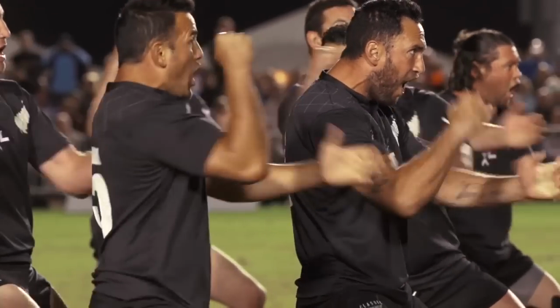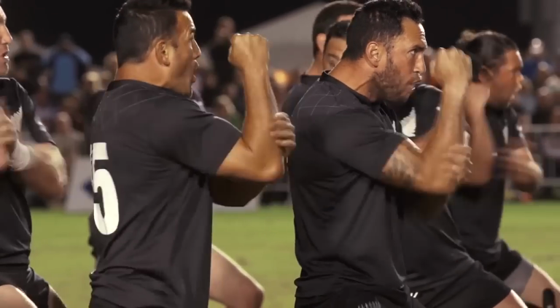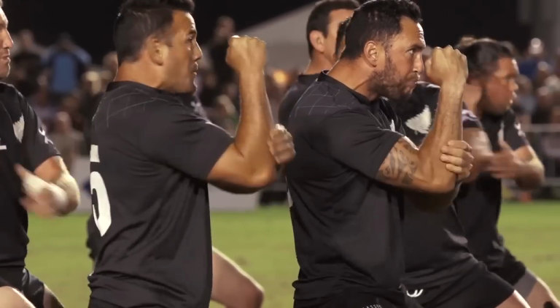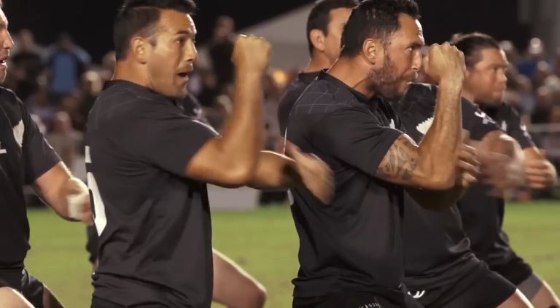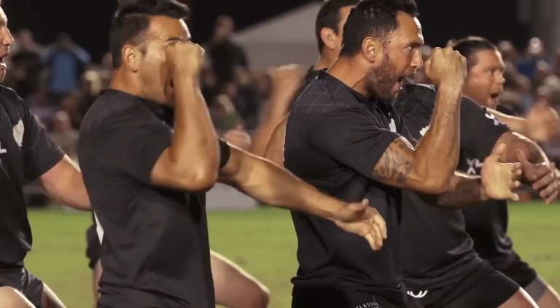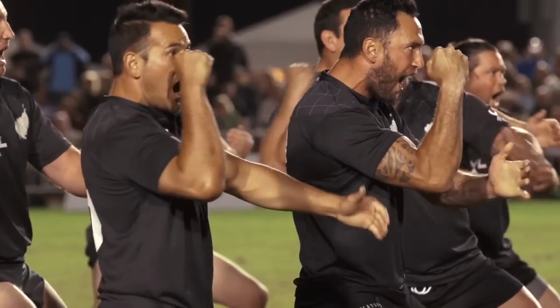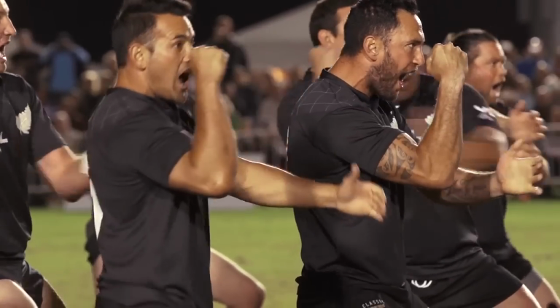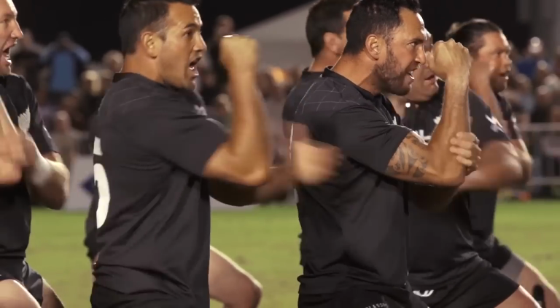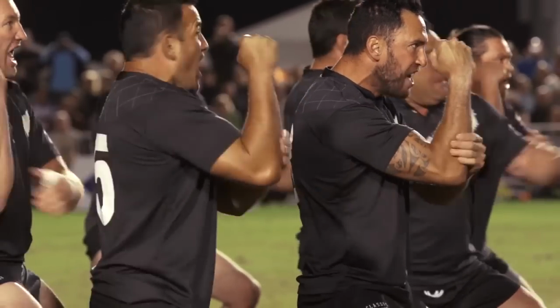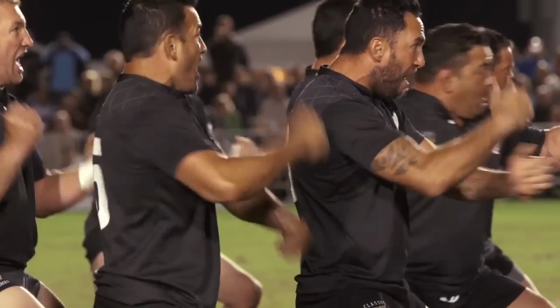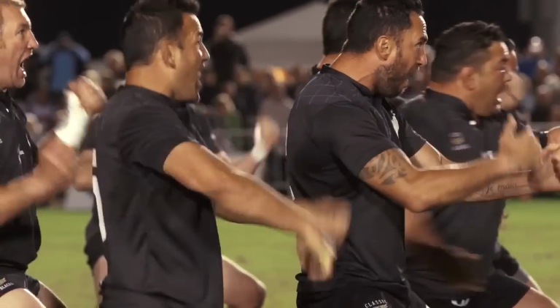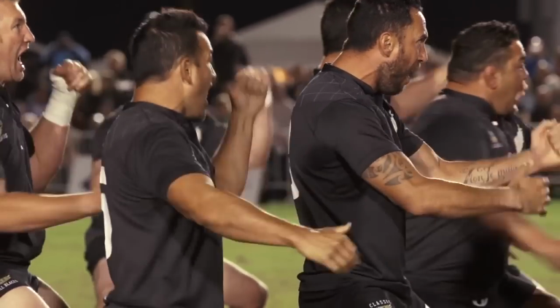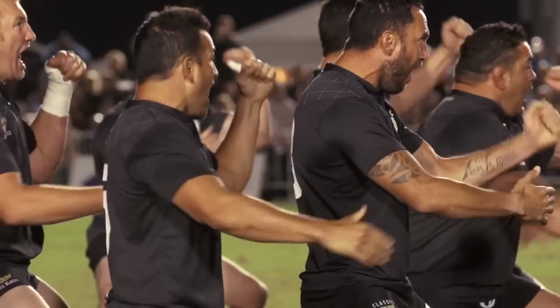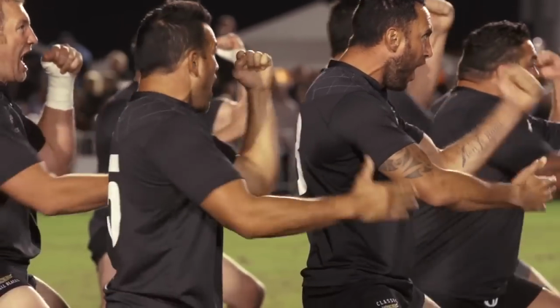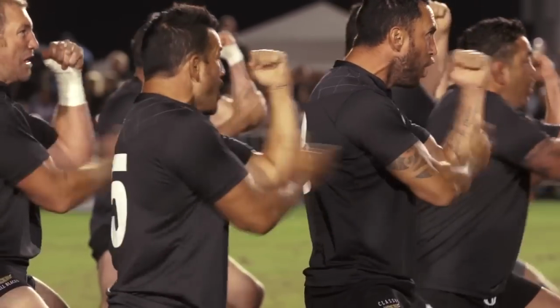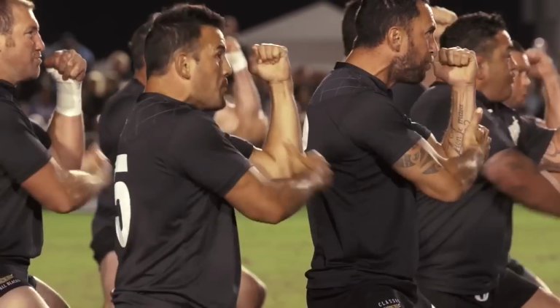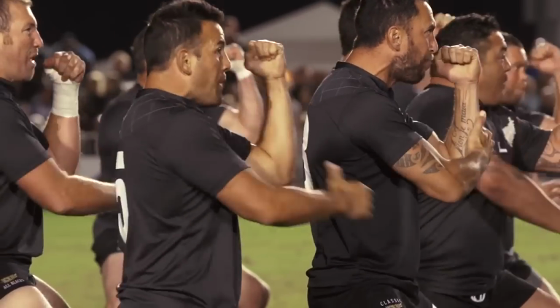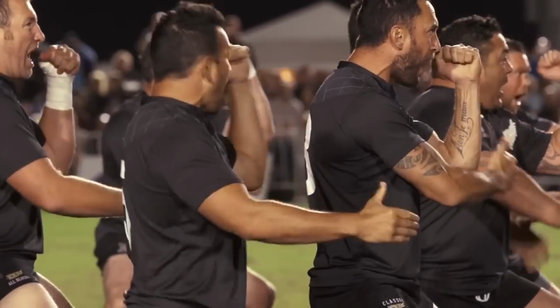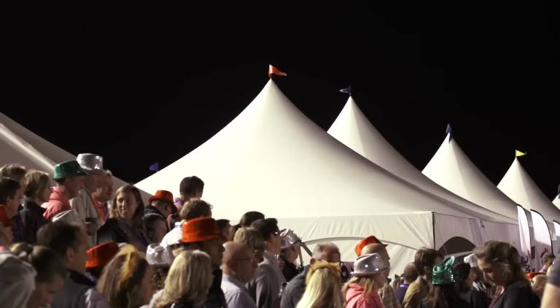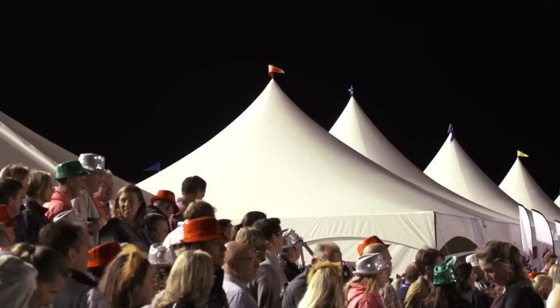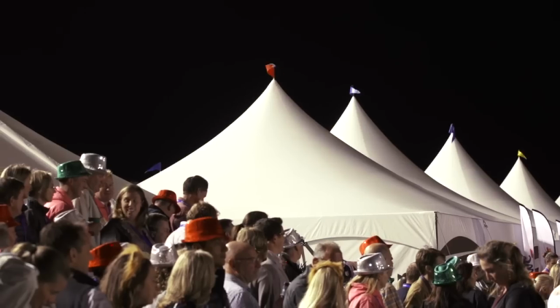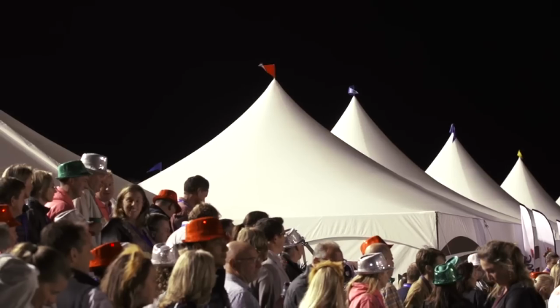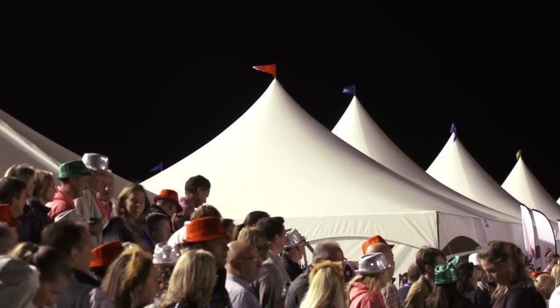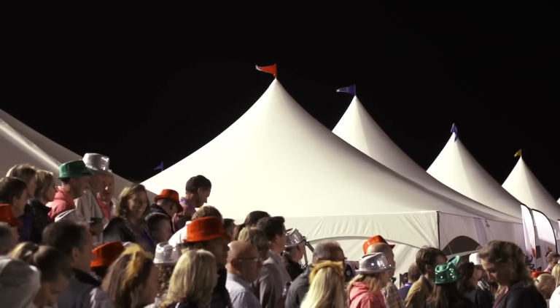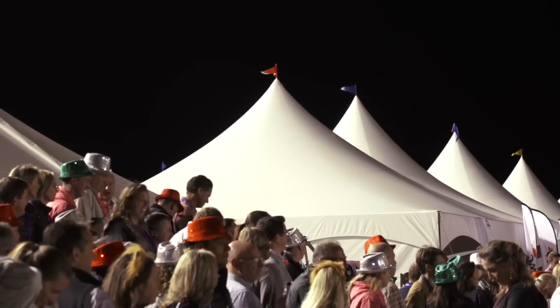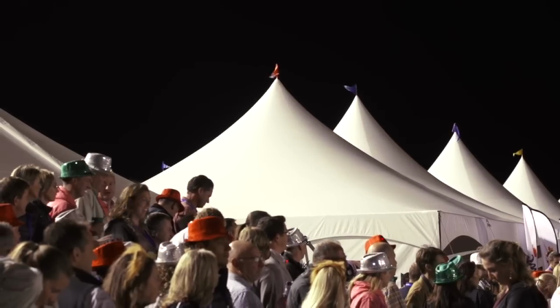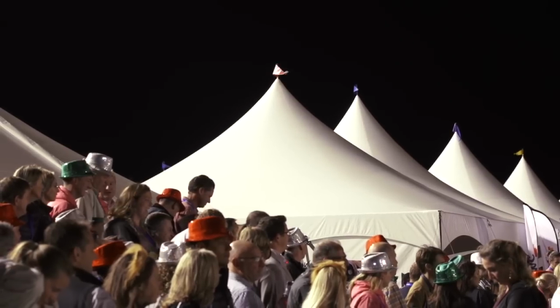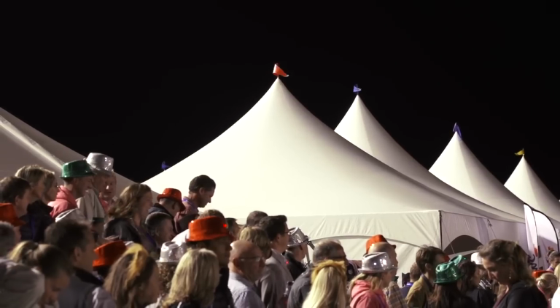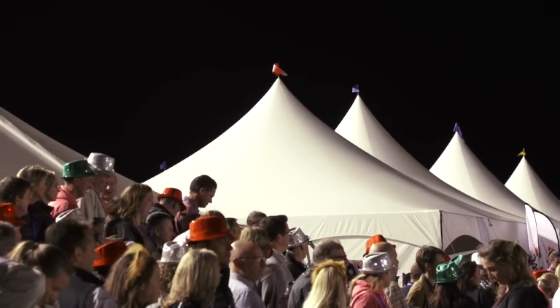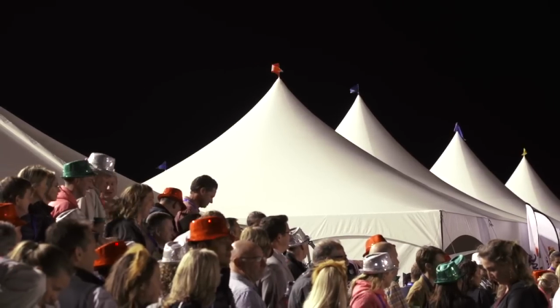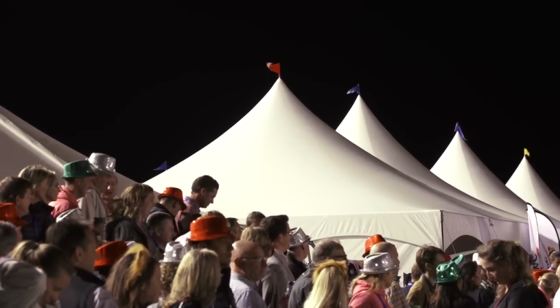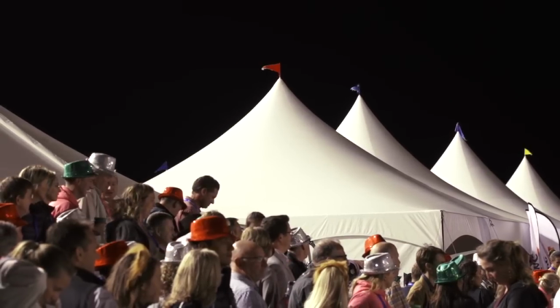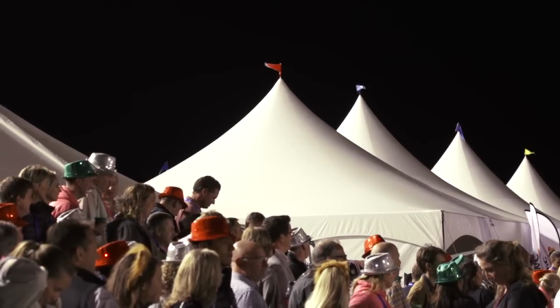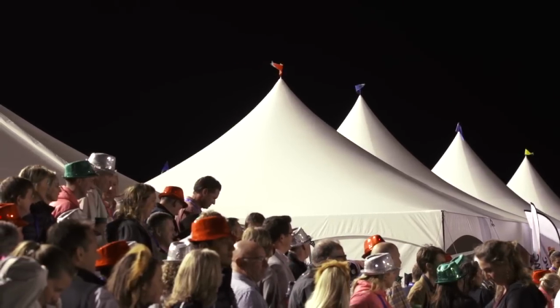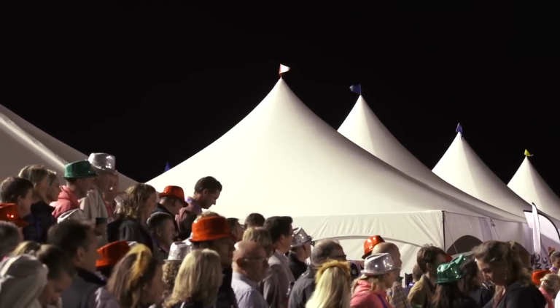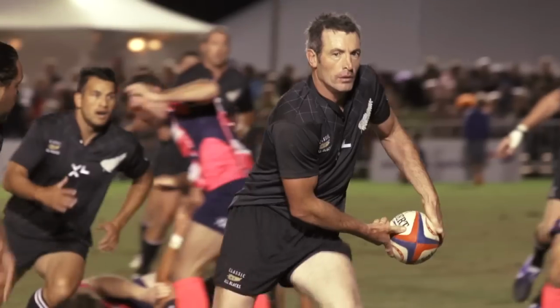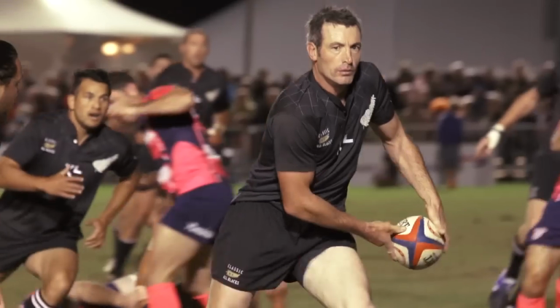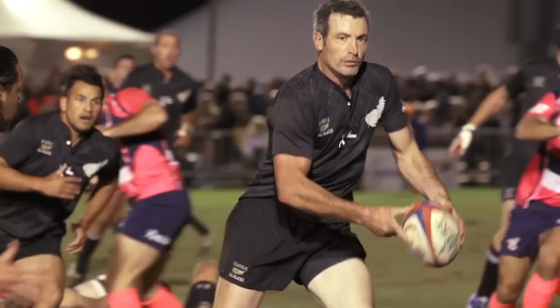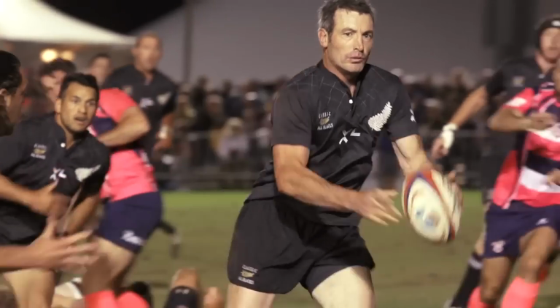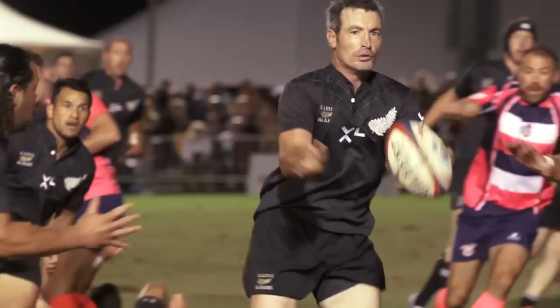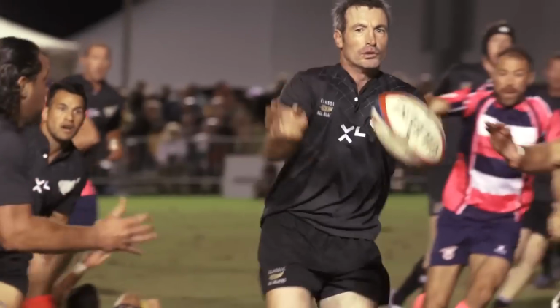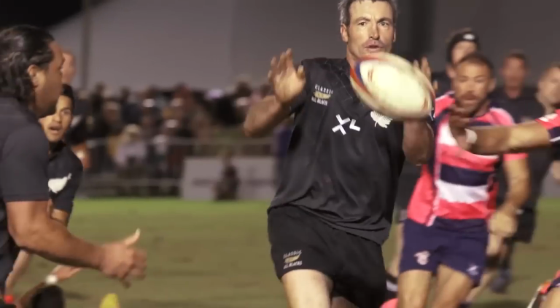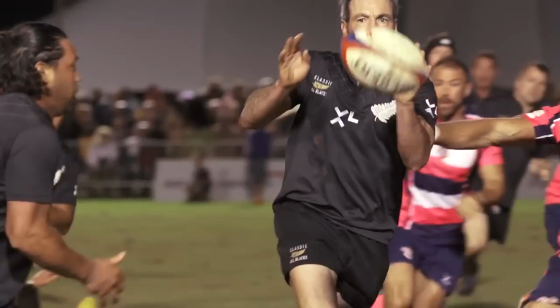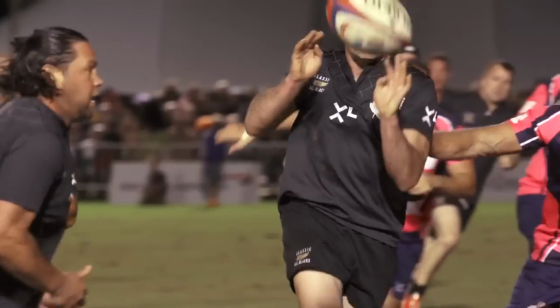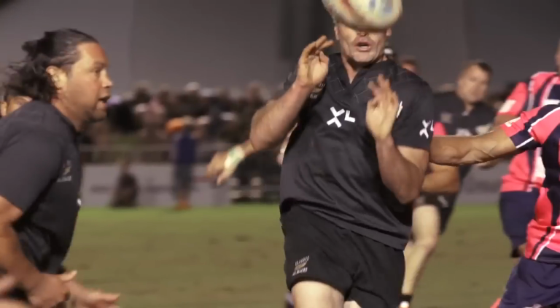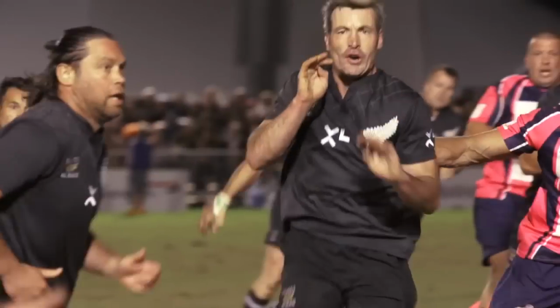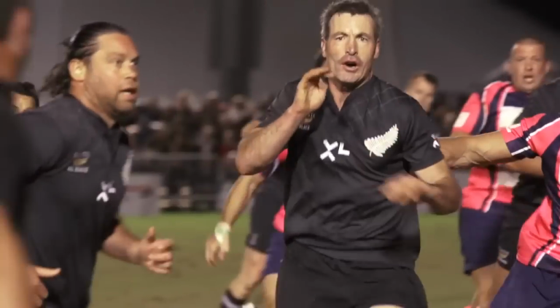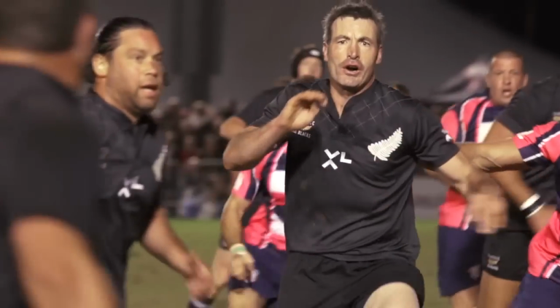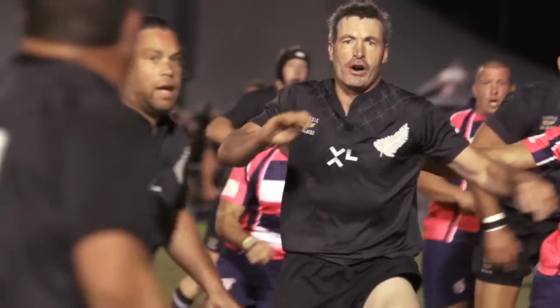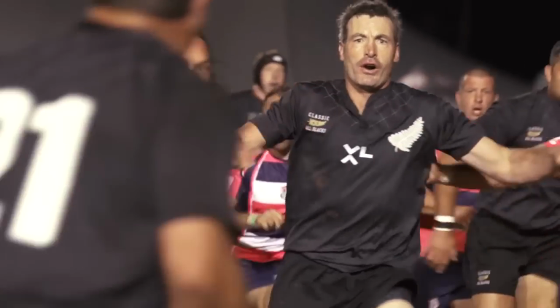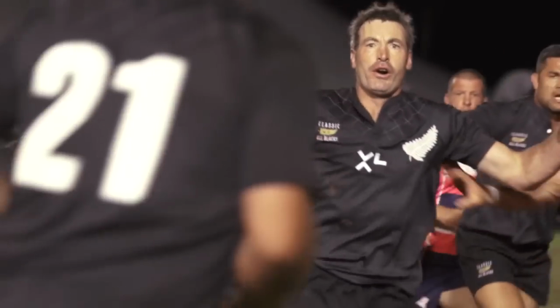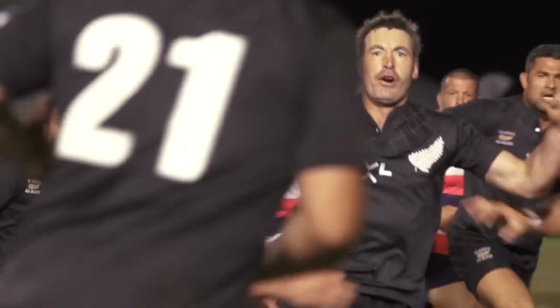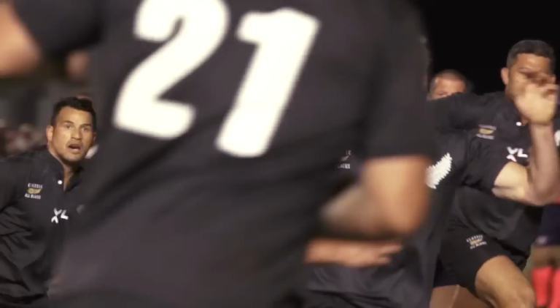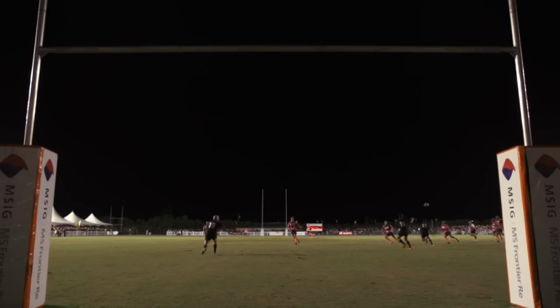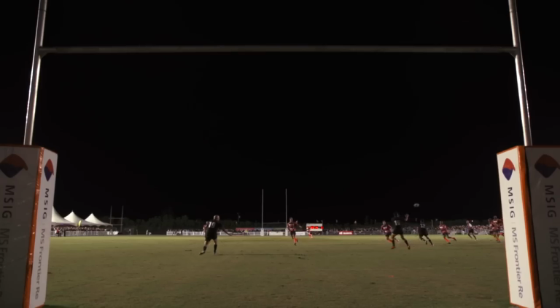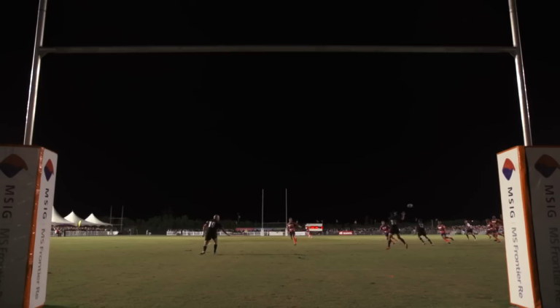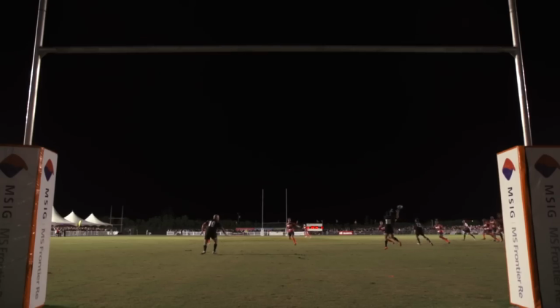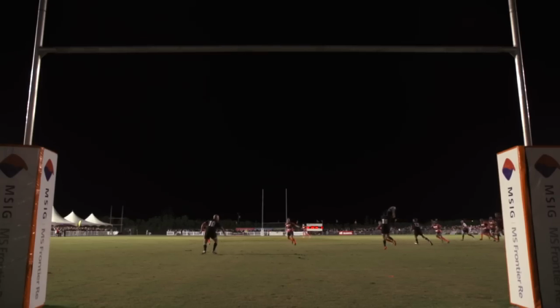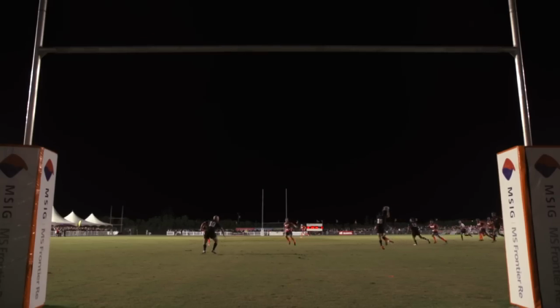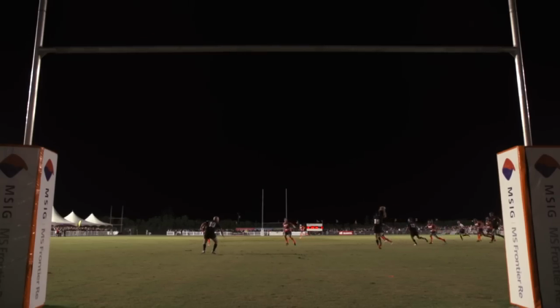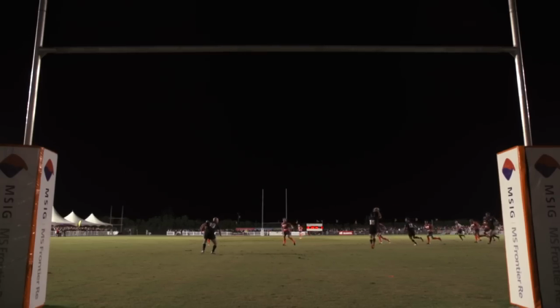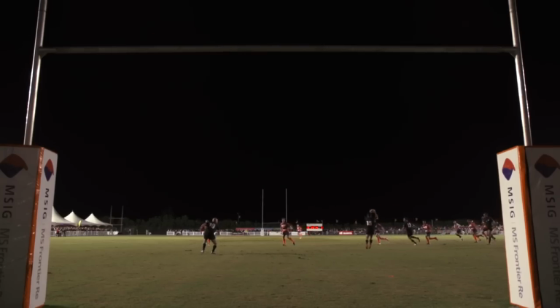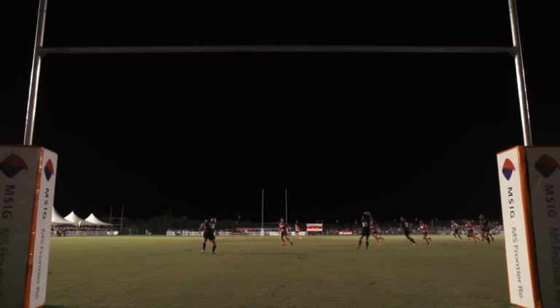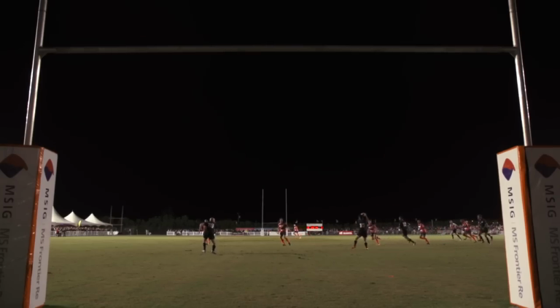In November we have Rugby Week and there's a great party atmosphere. It's really fun, very, very social.